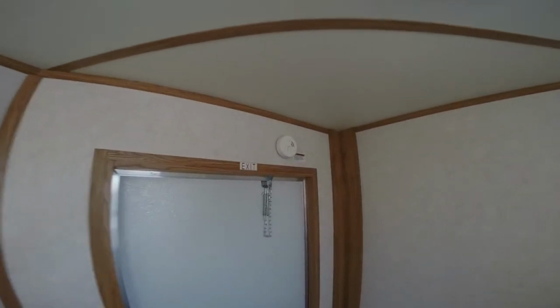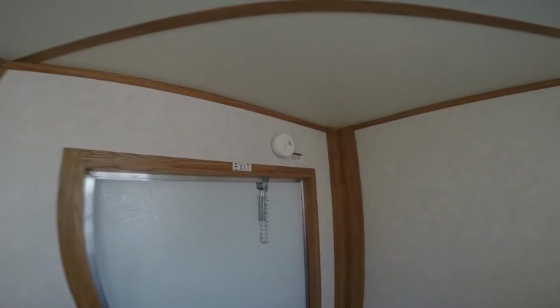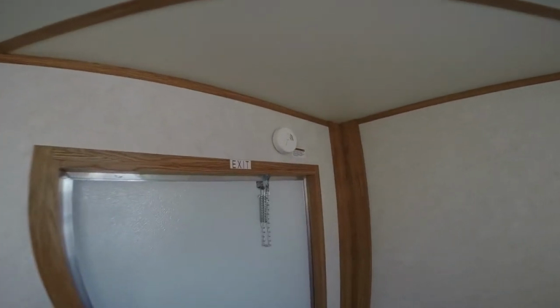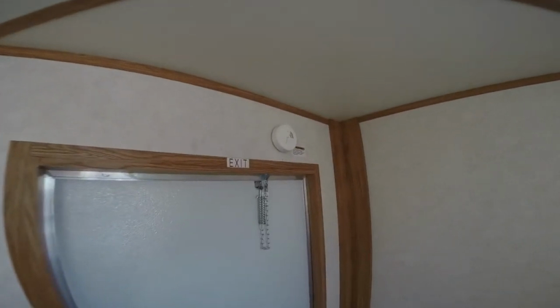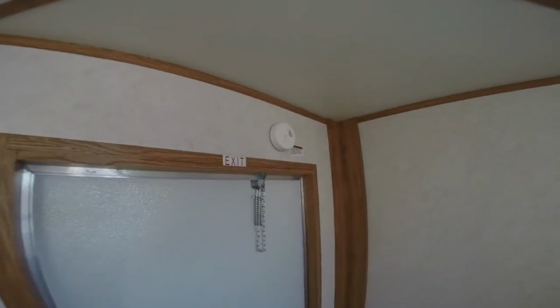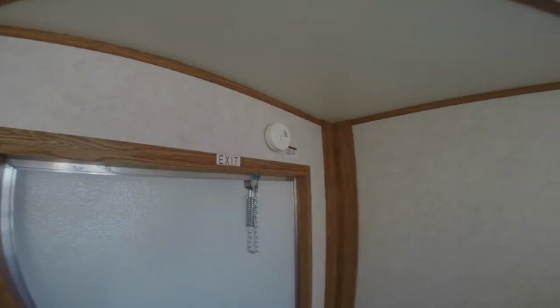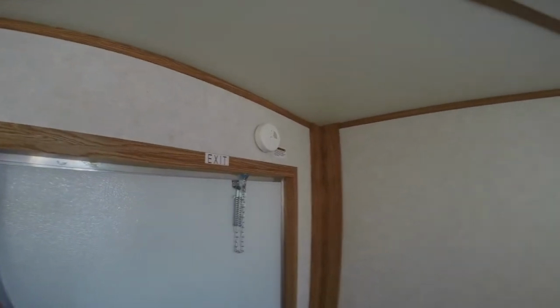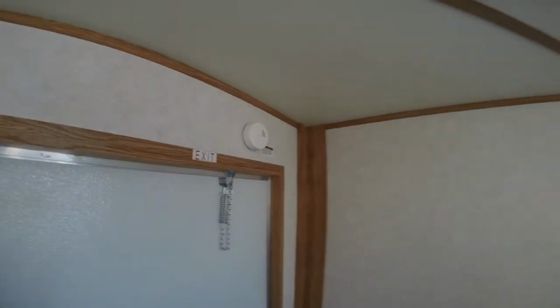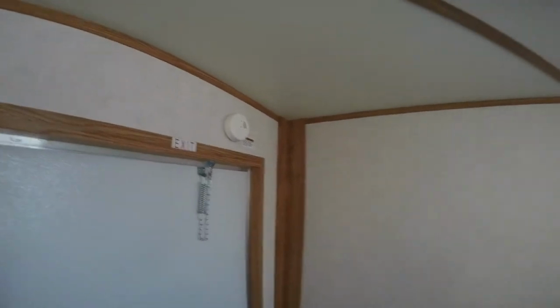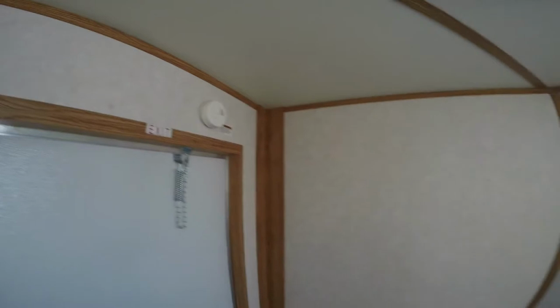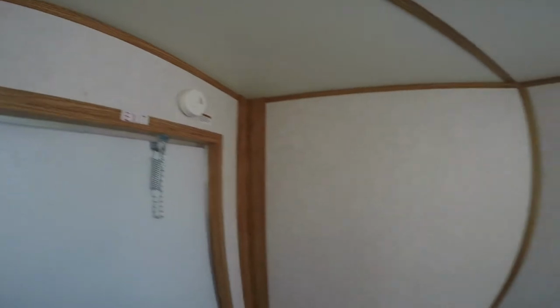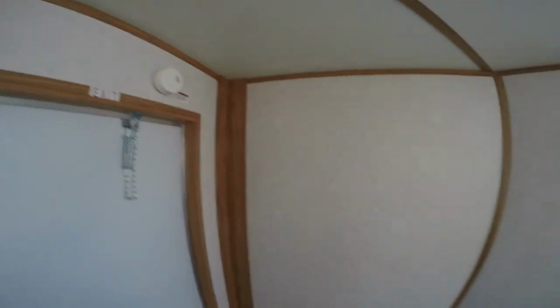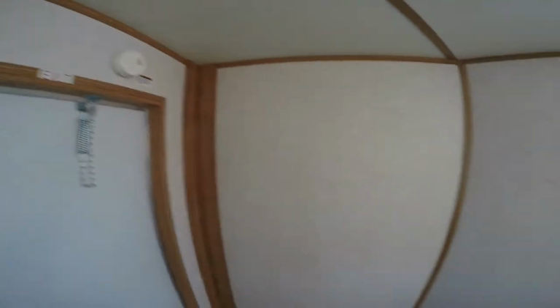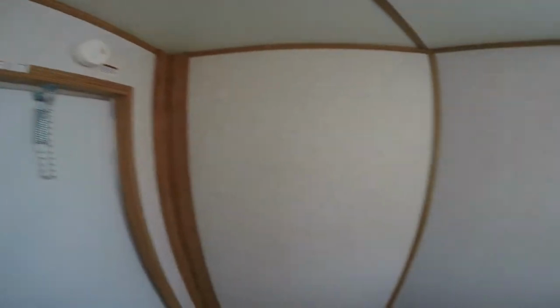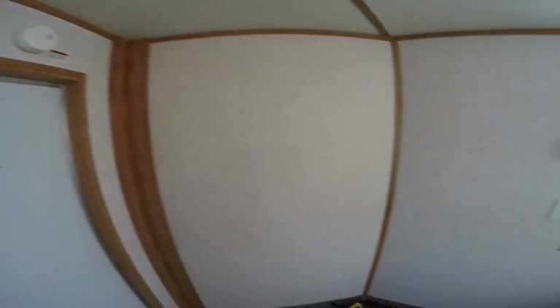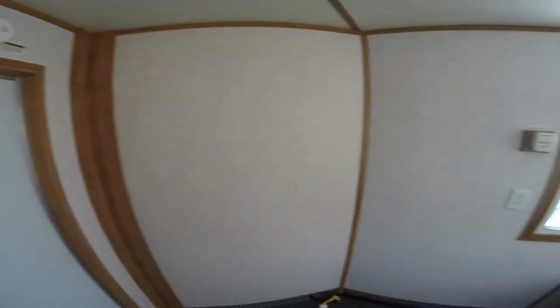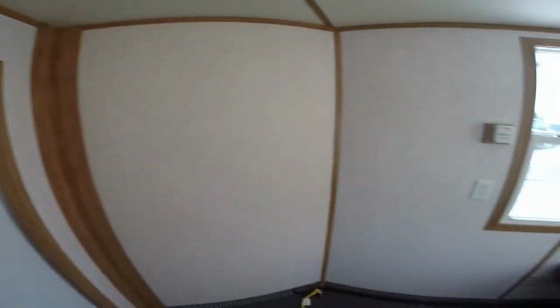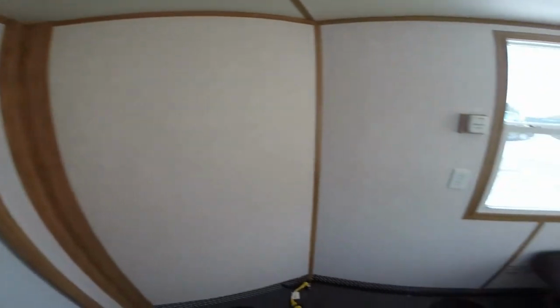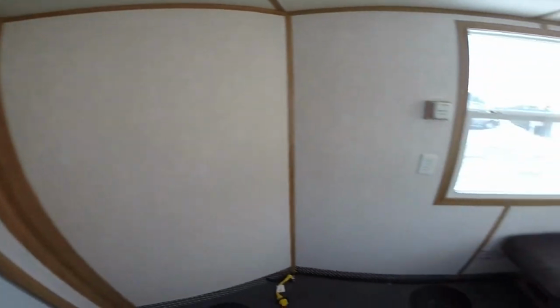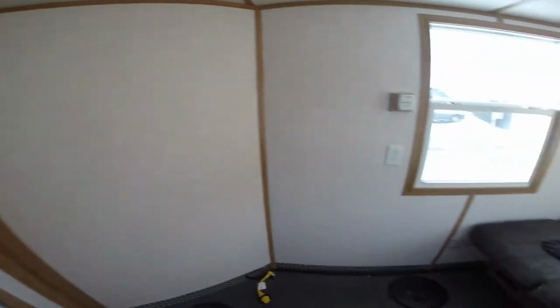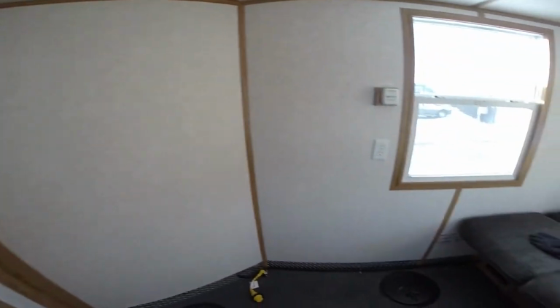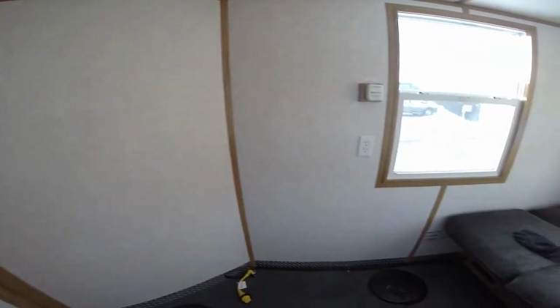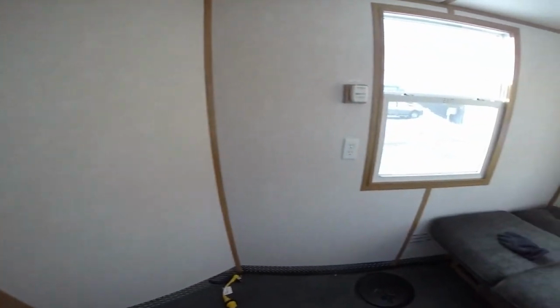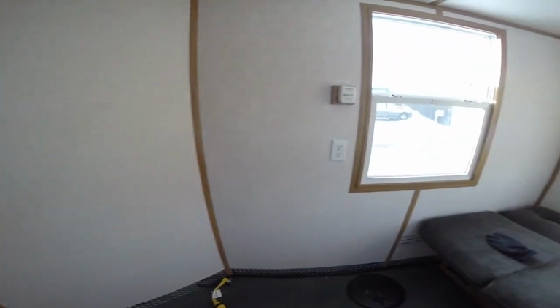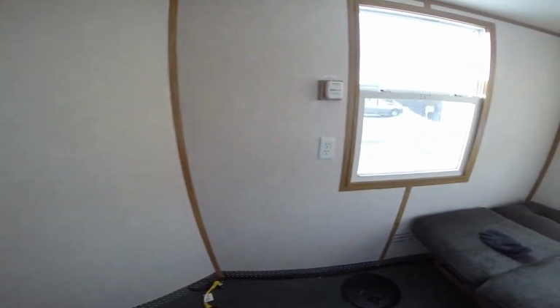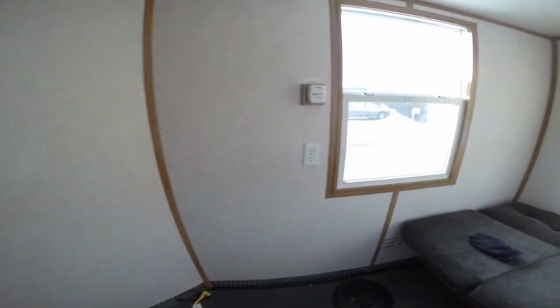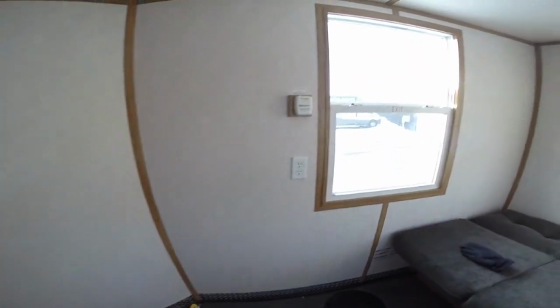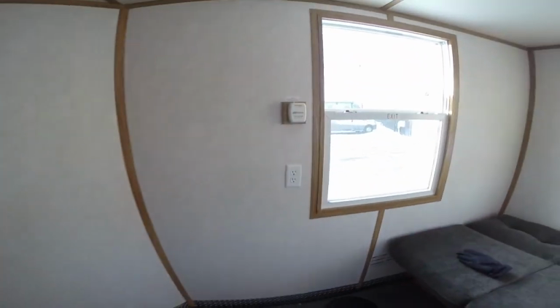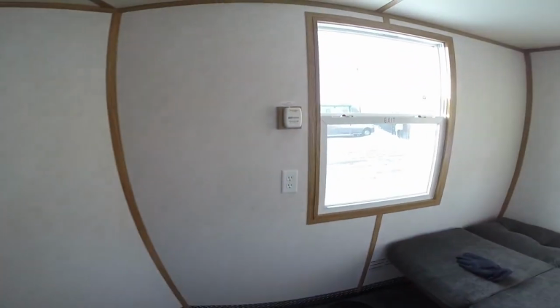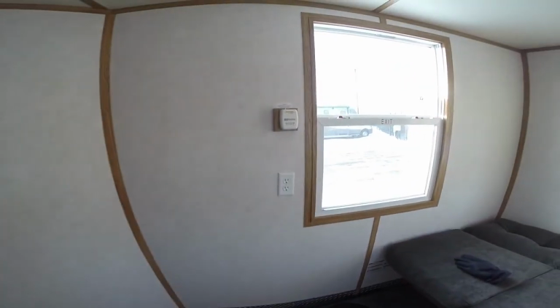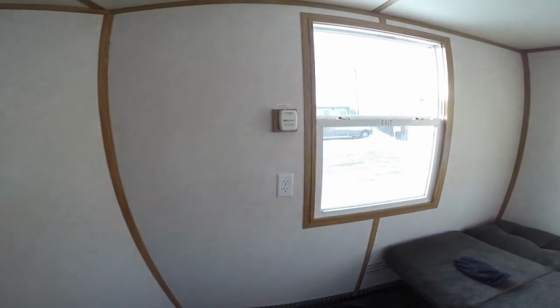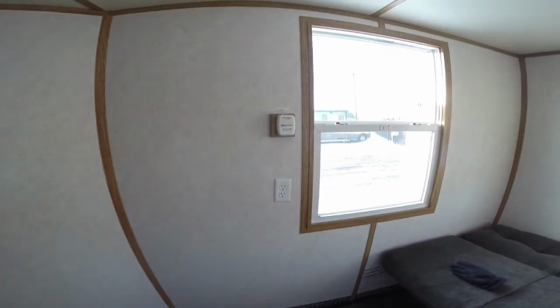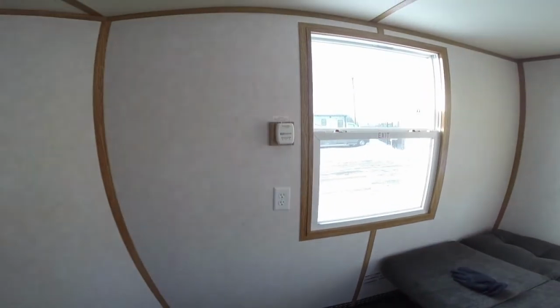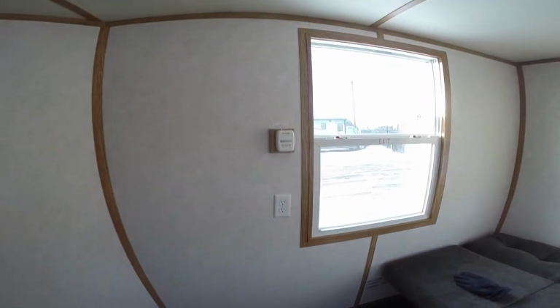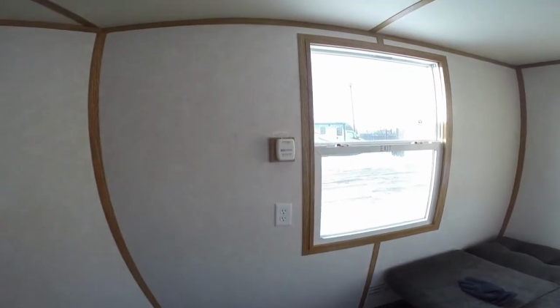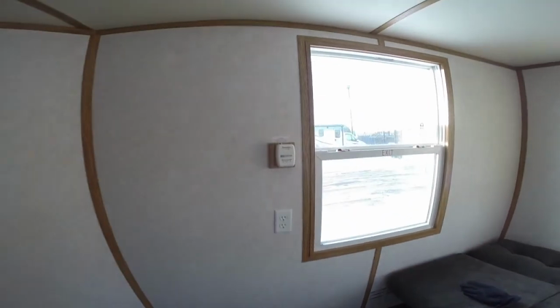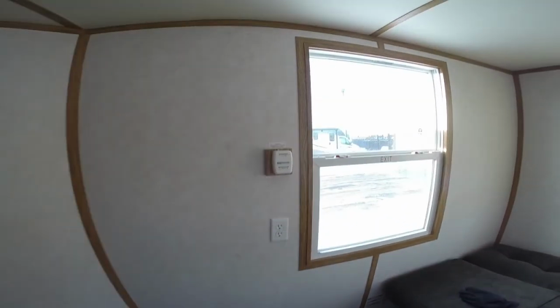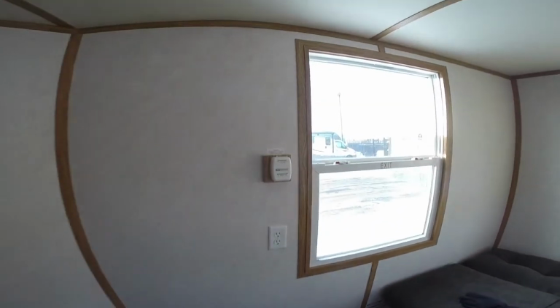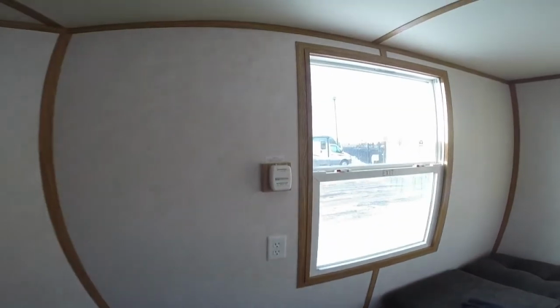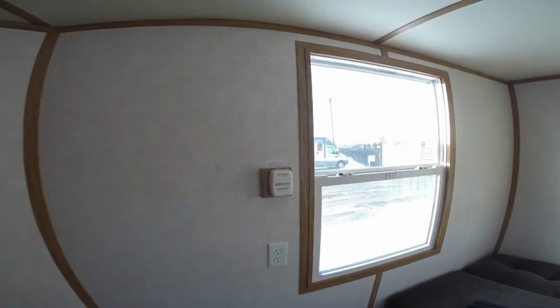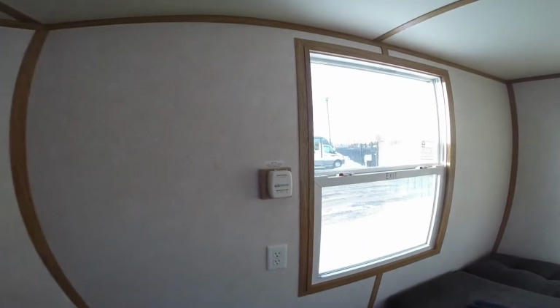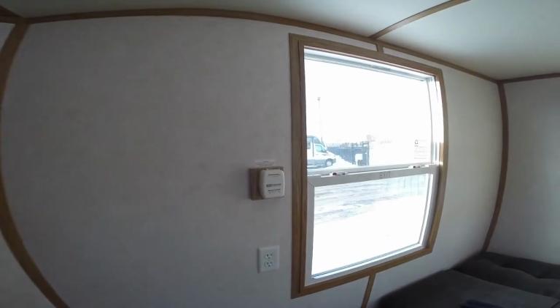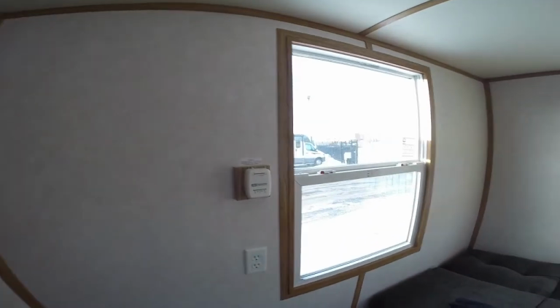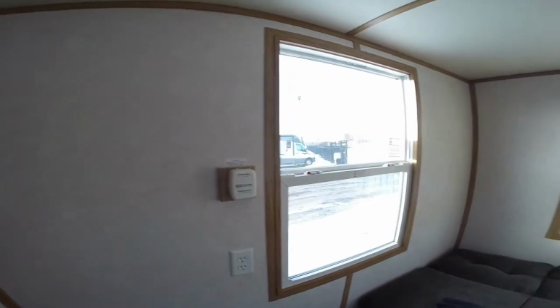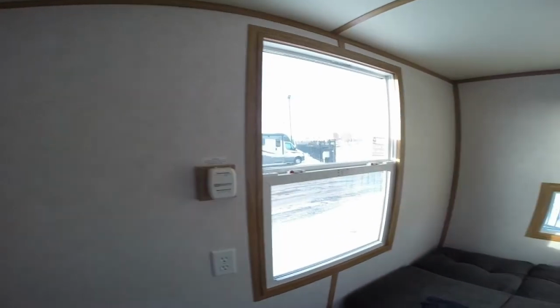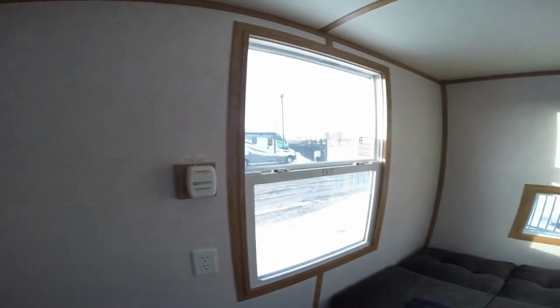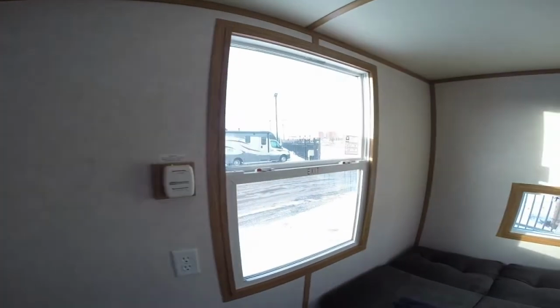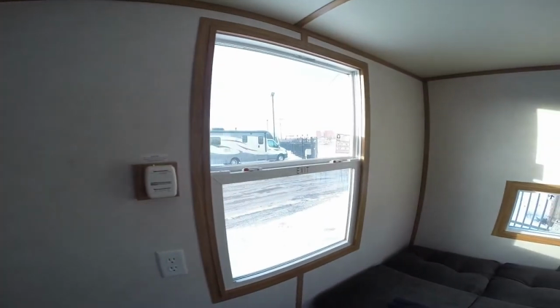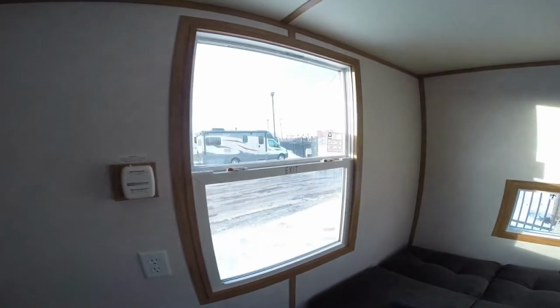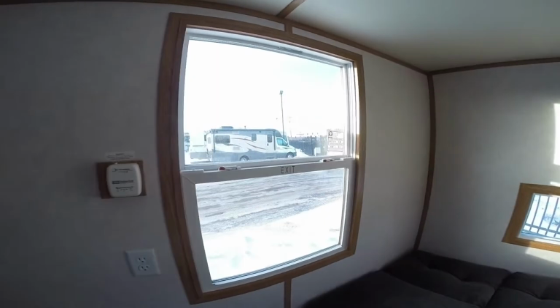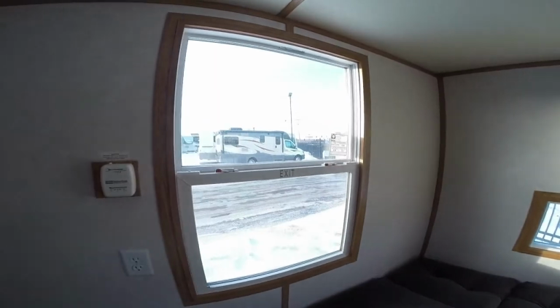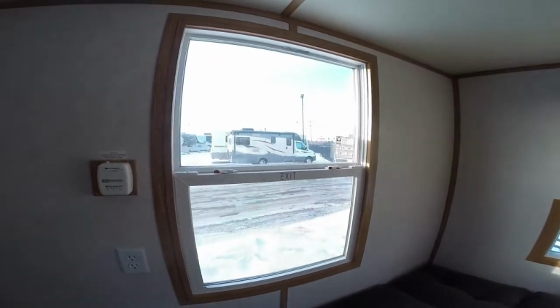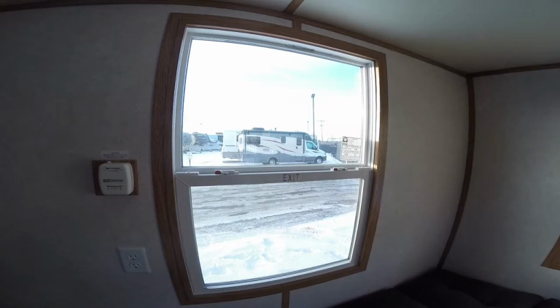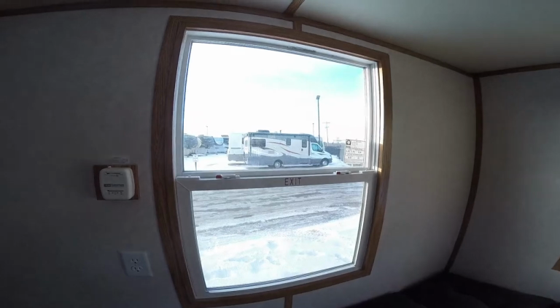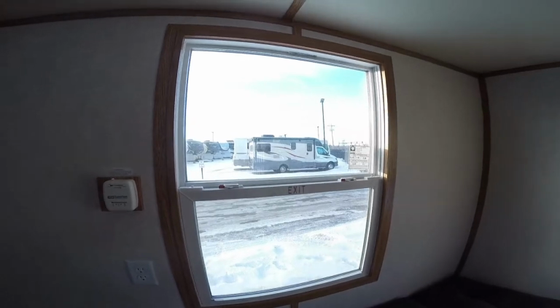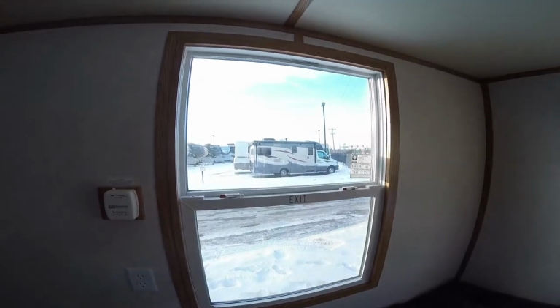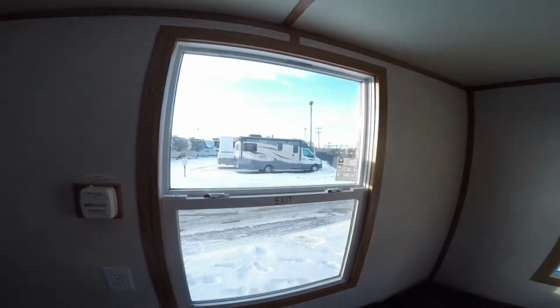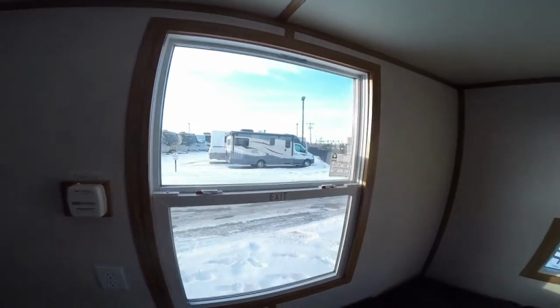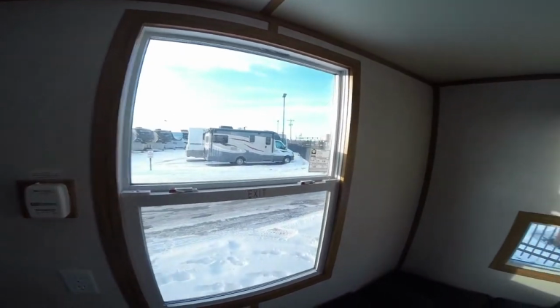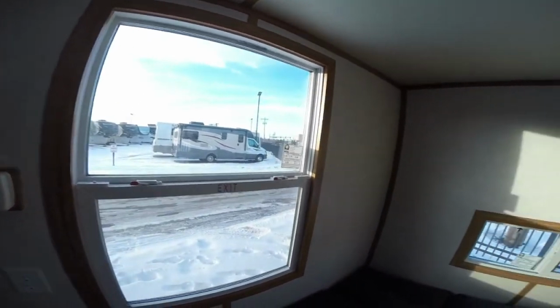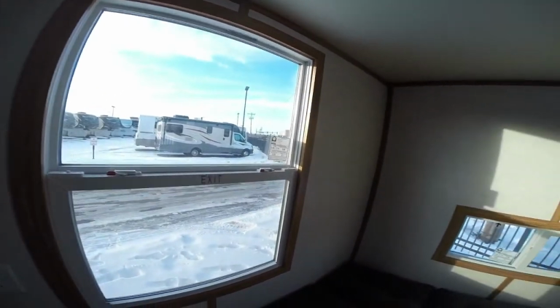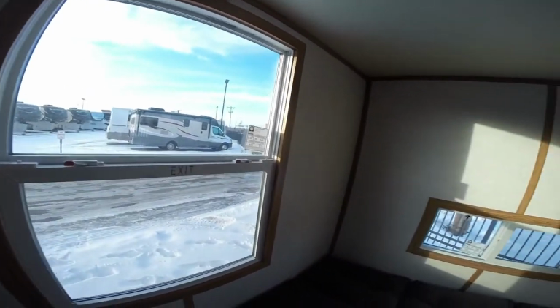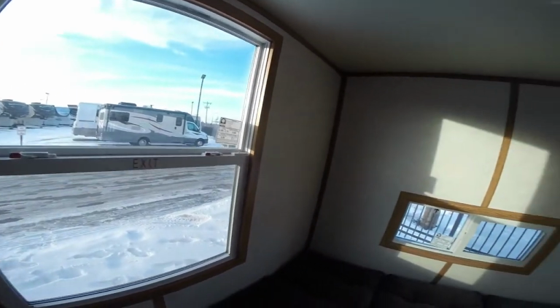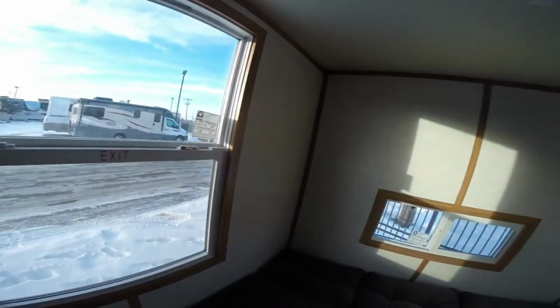Smoke alarm. Plug in over here. There's your thermostat. Nice big window for looking at tip-ups.